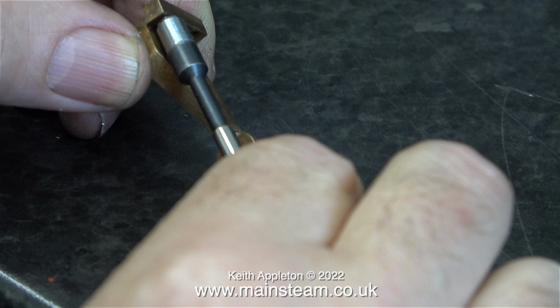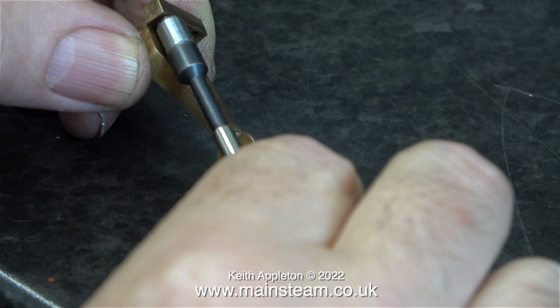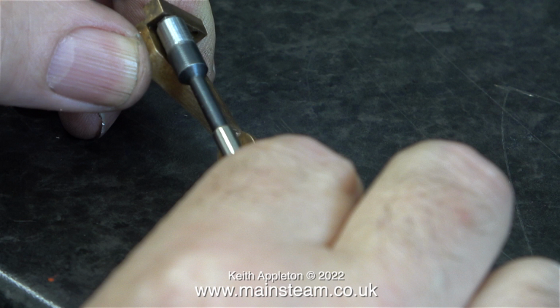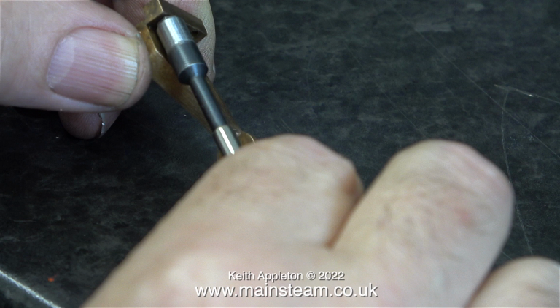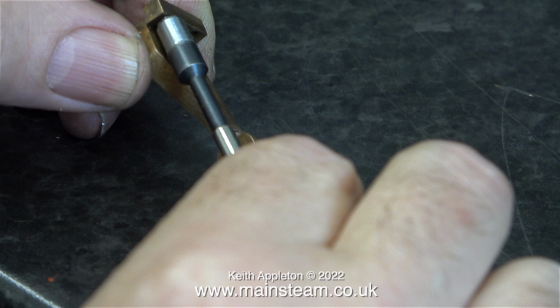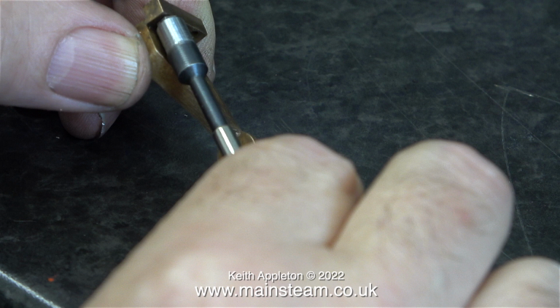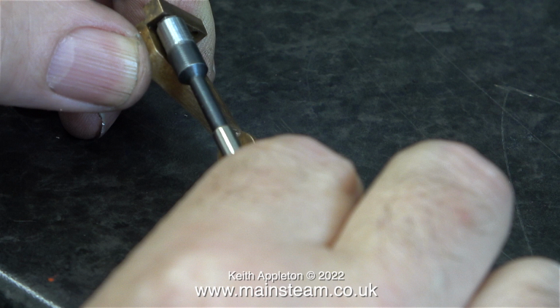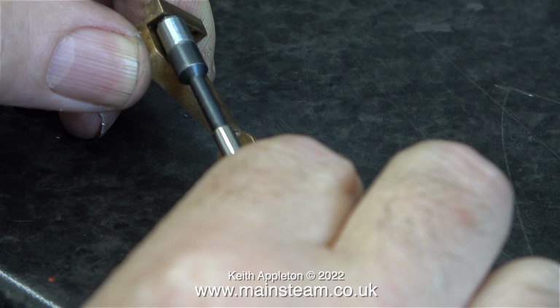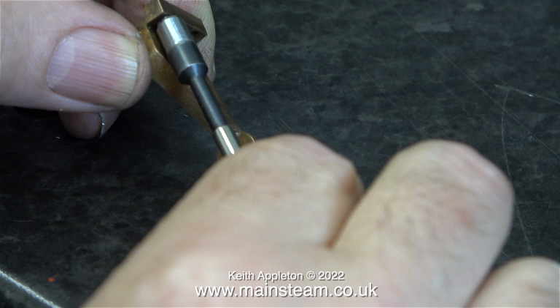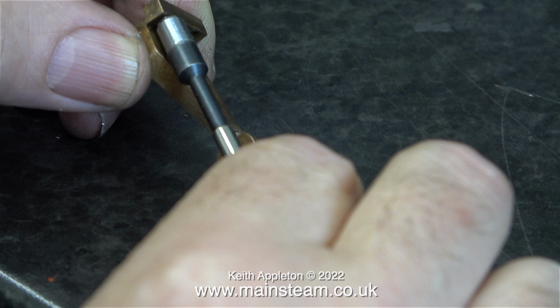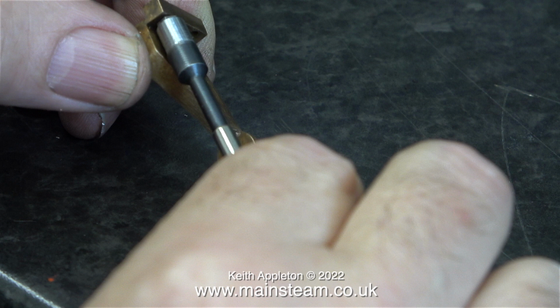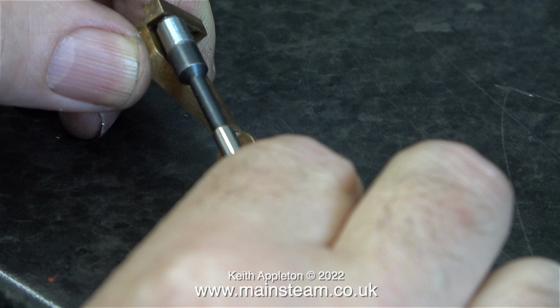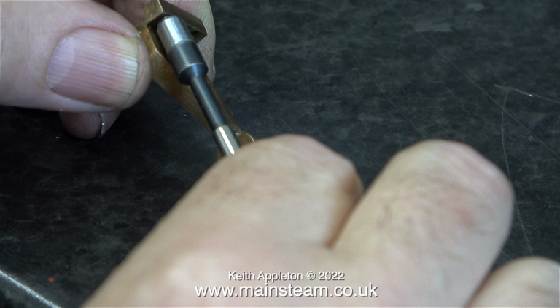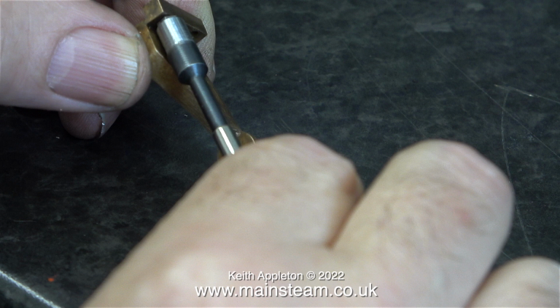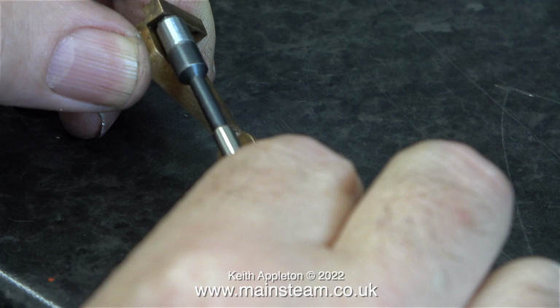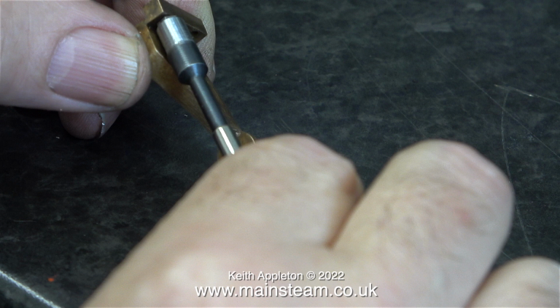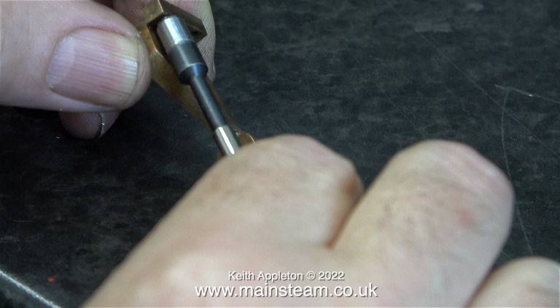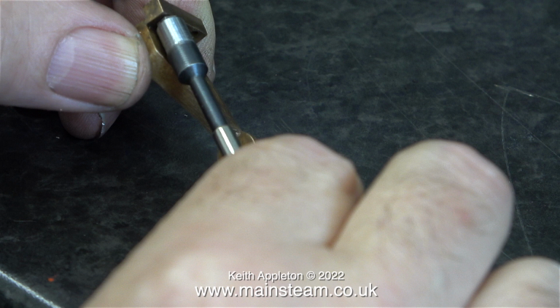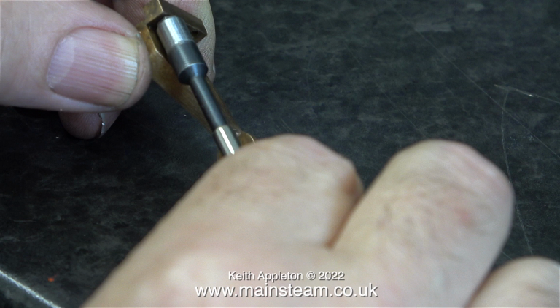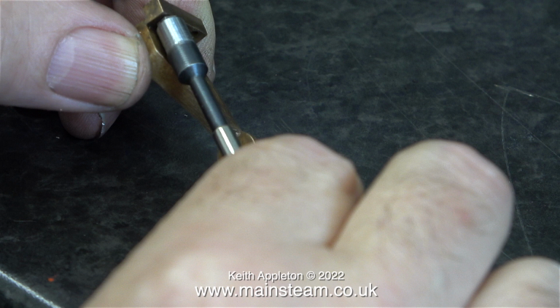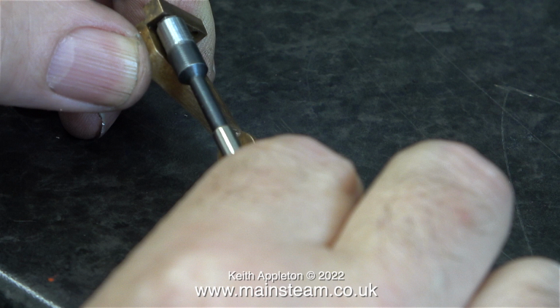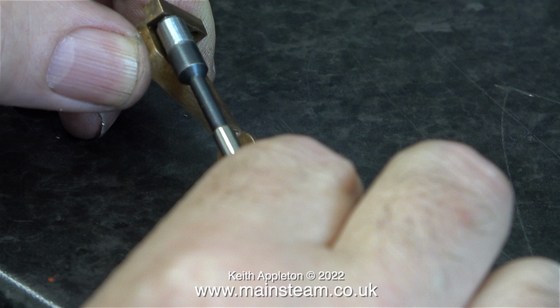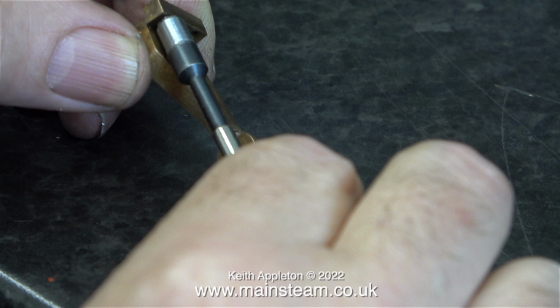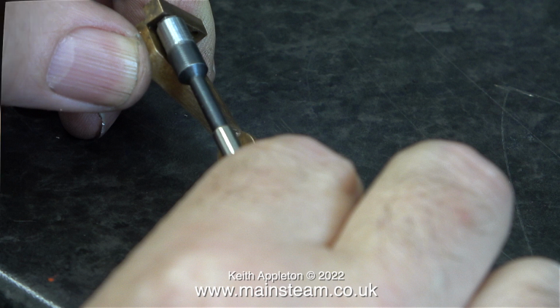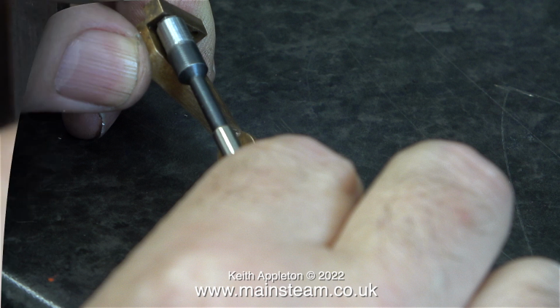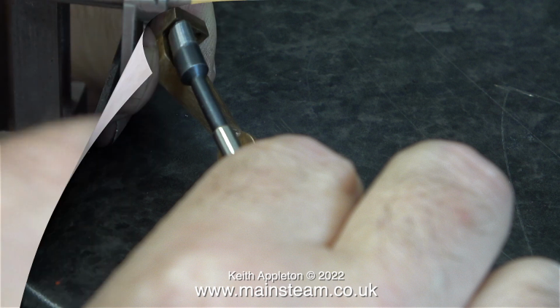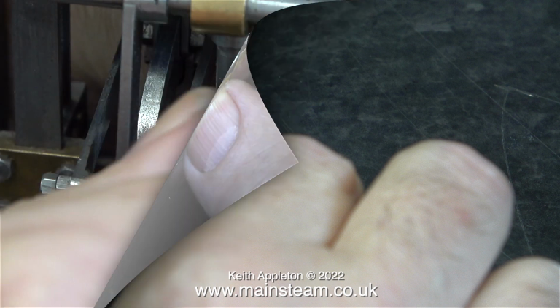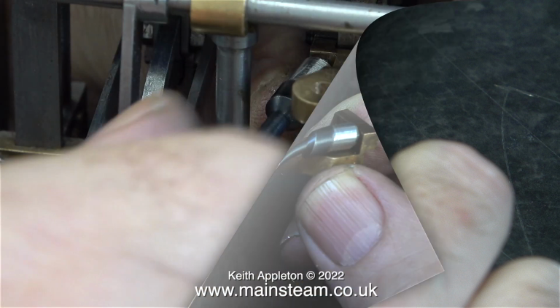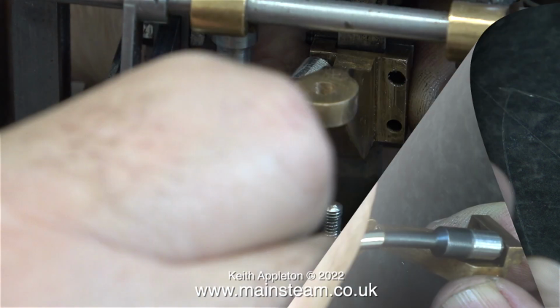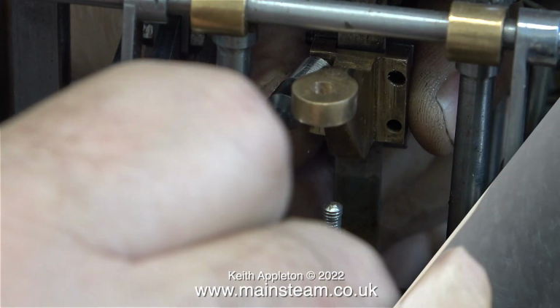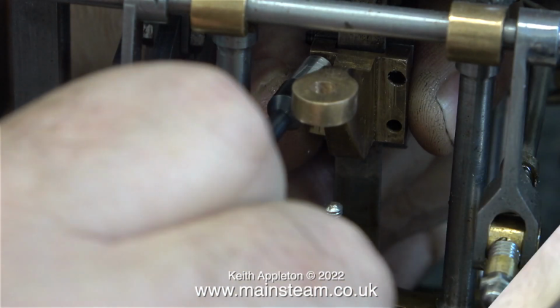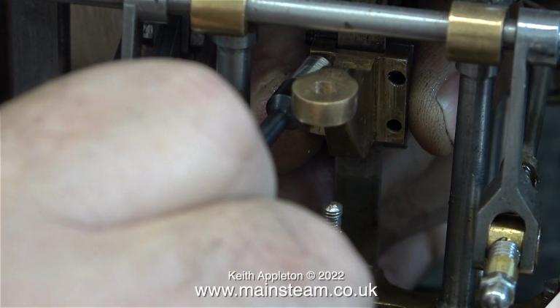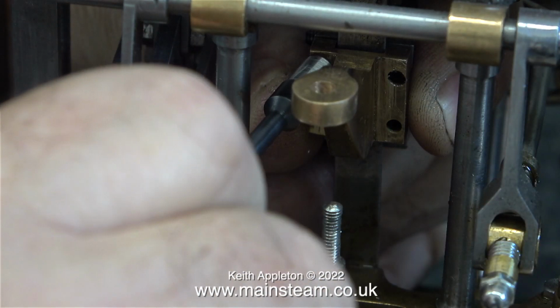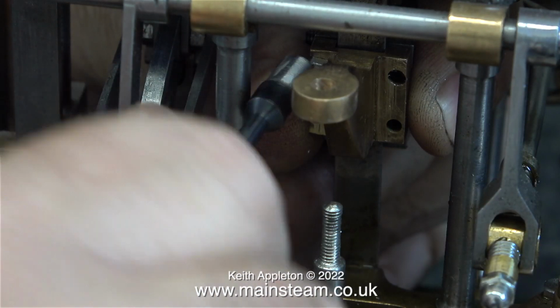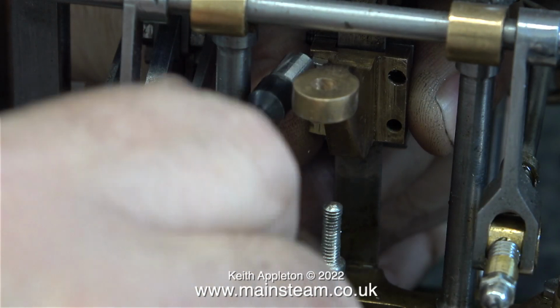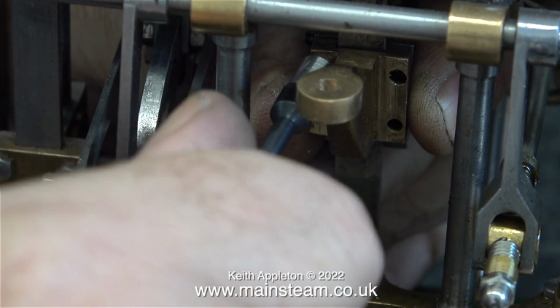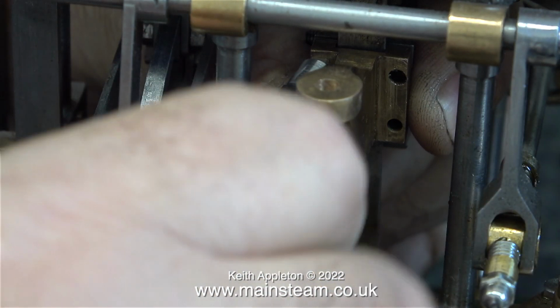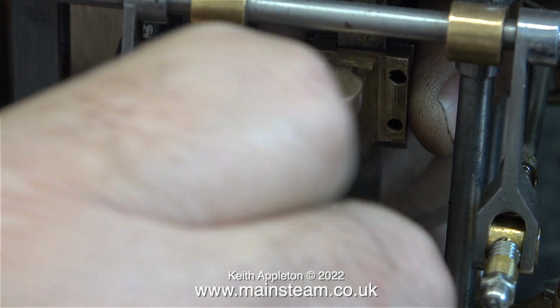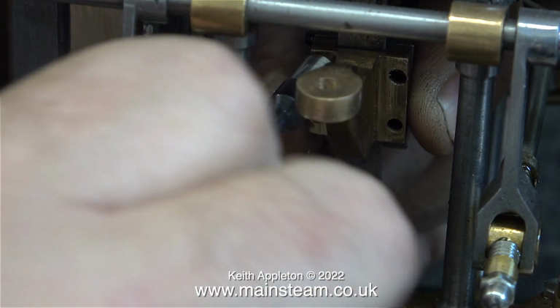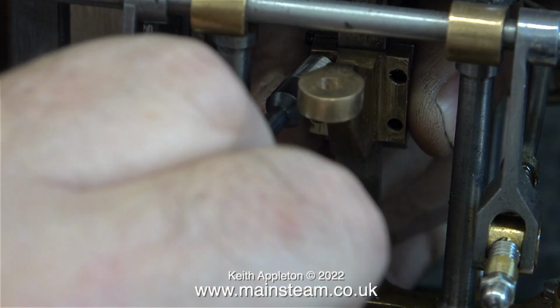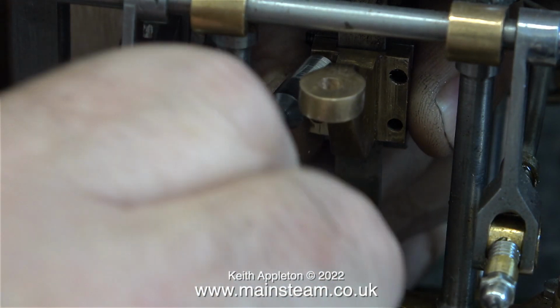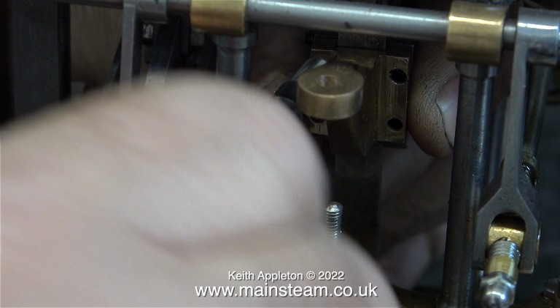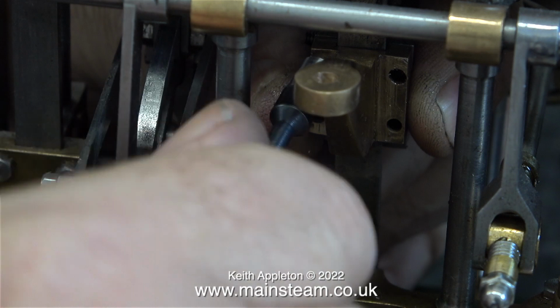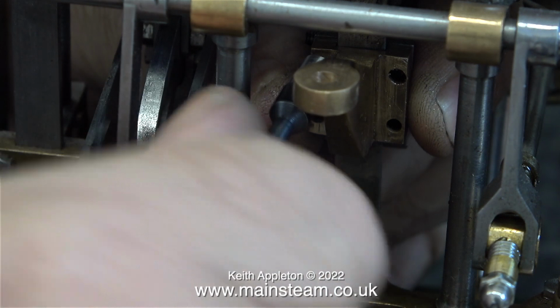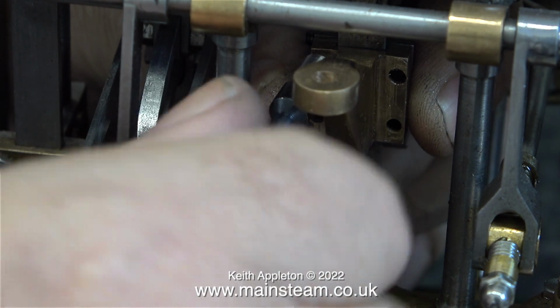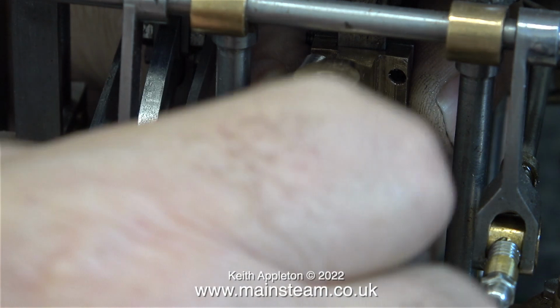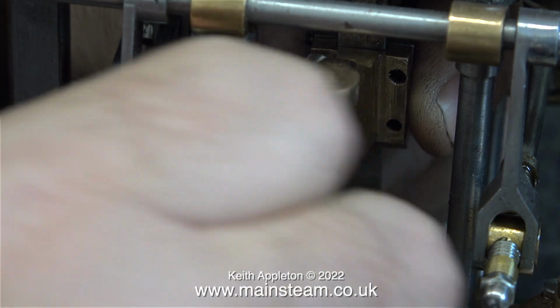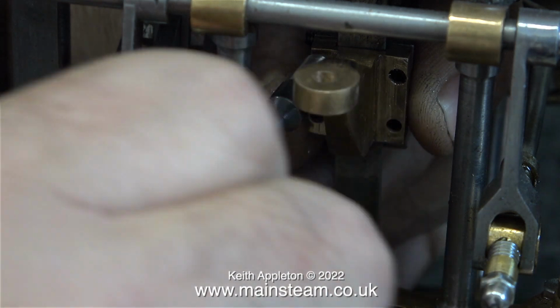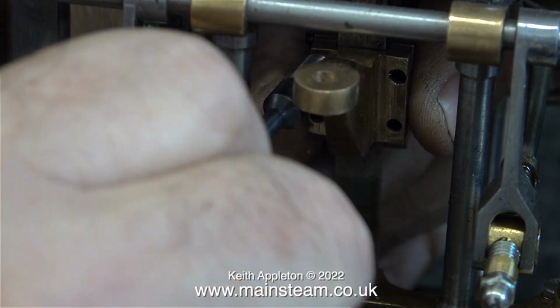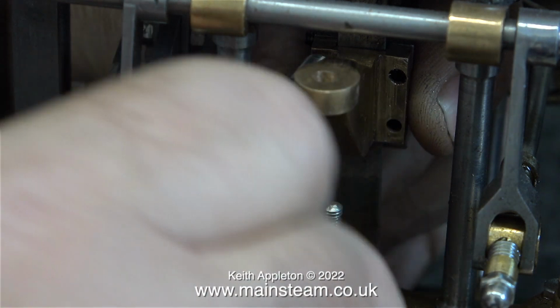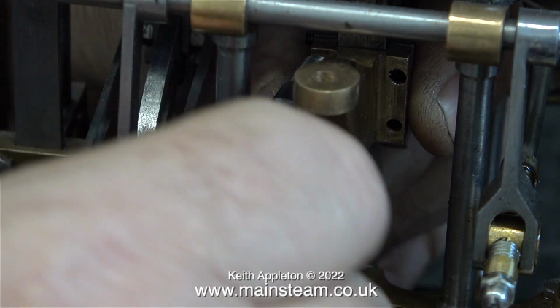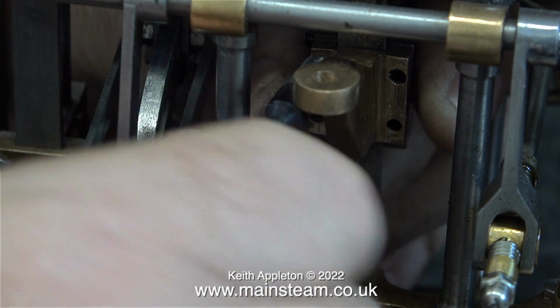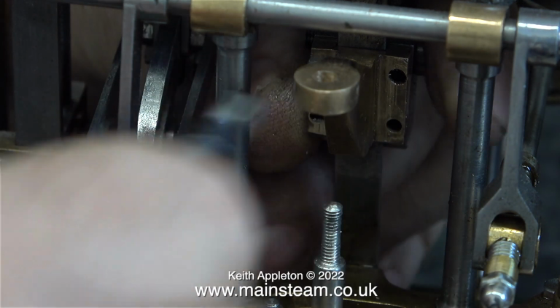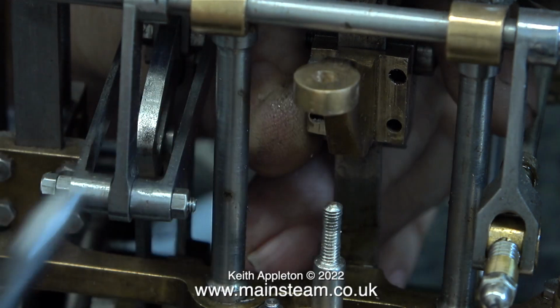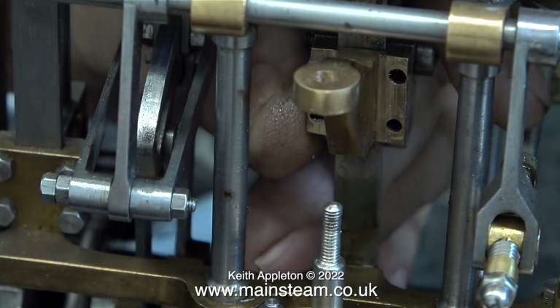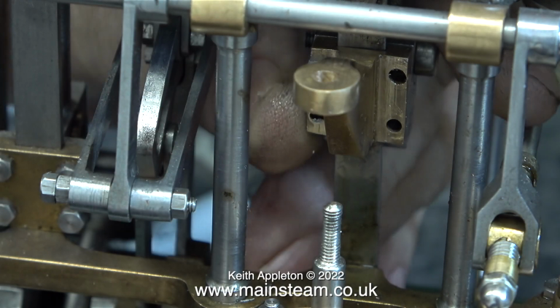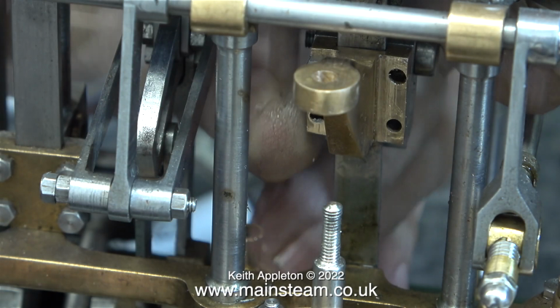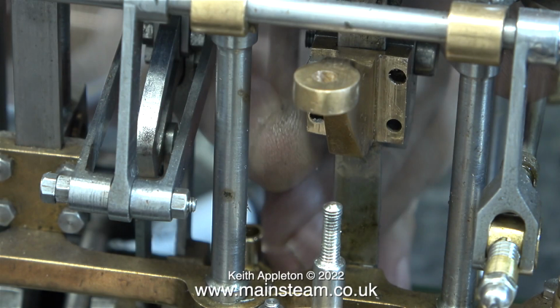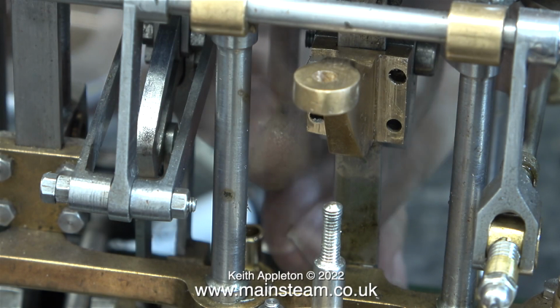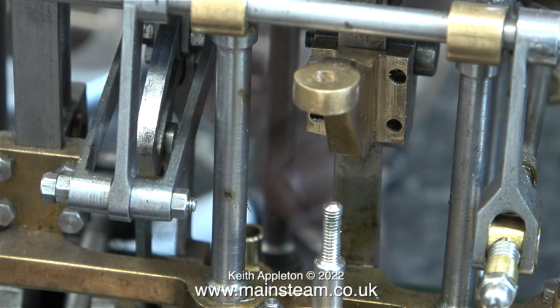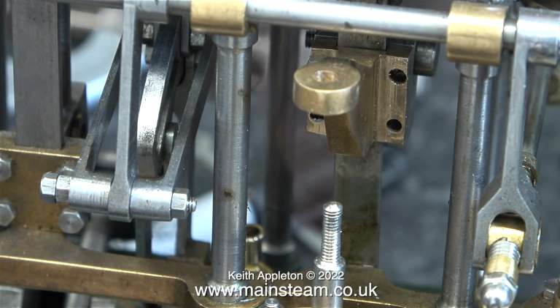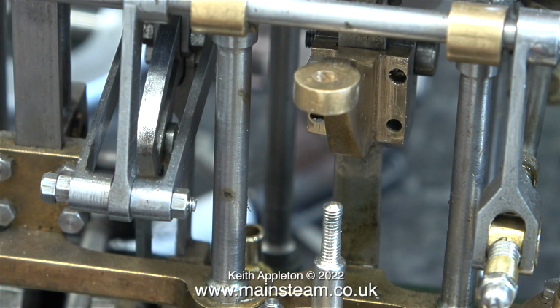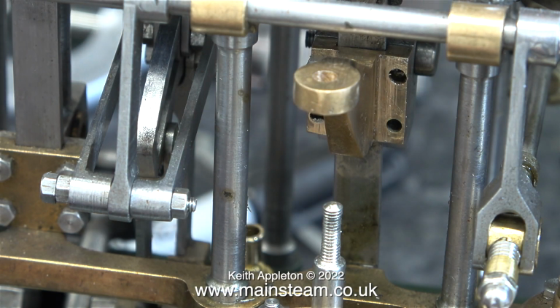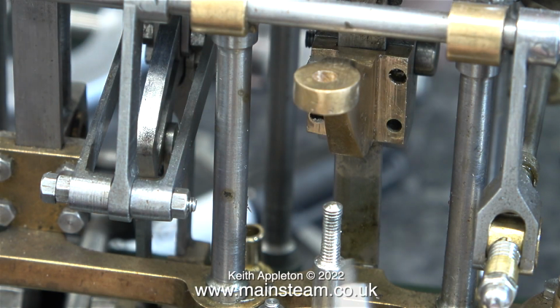Now there's enough room to get the socket on top of the hexagon bolts, so with very little effort, I can bolt them in place.